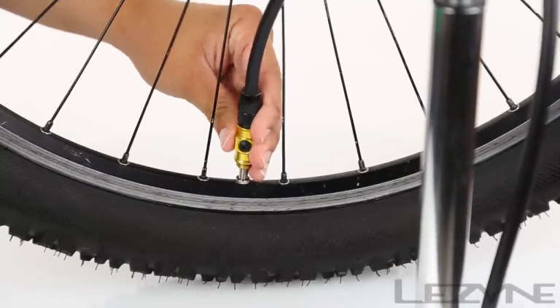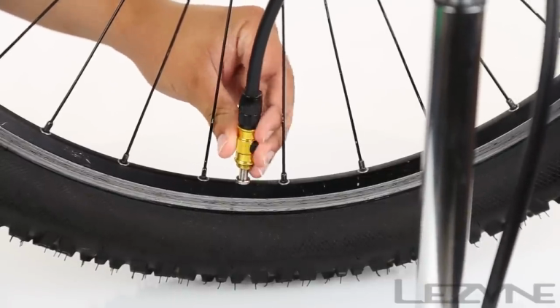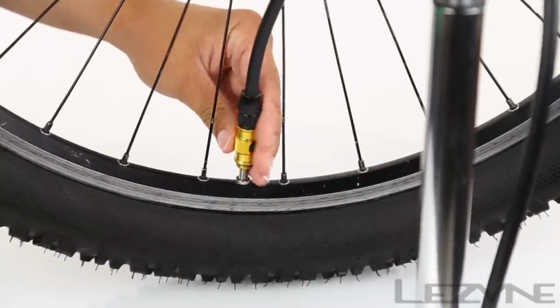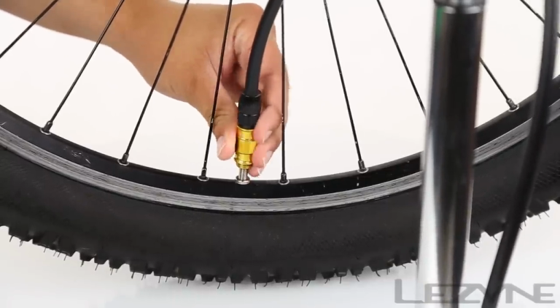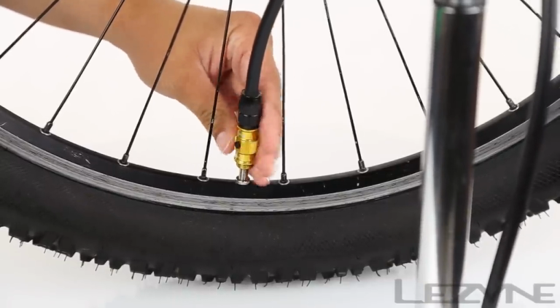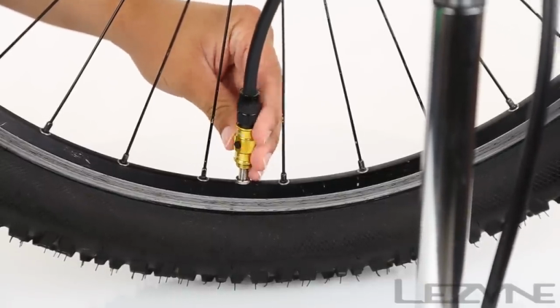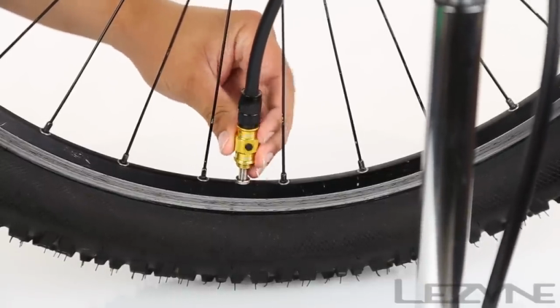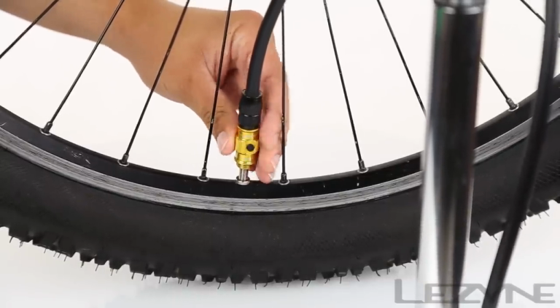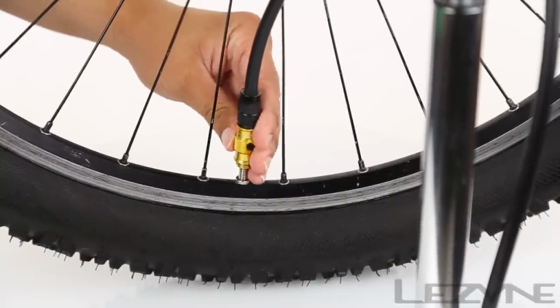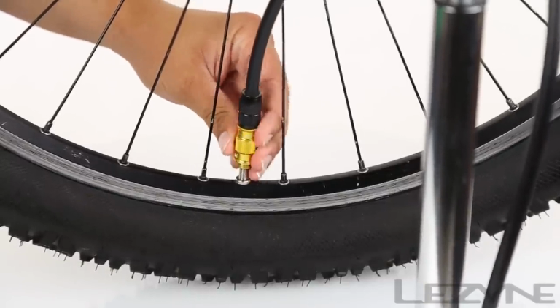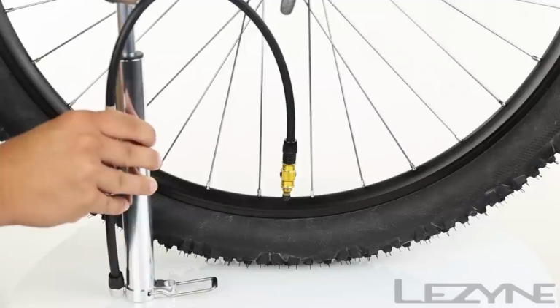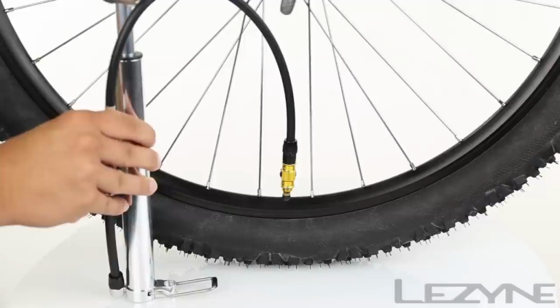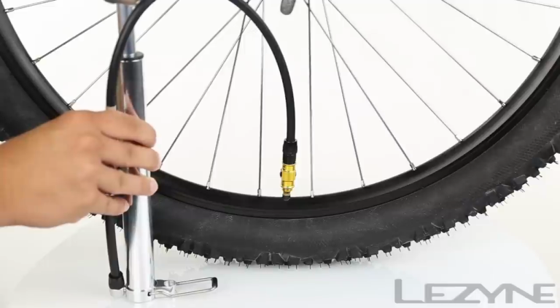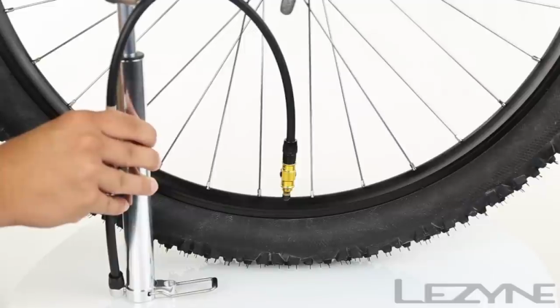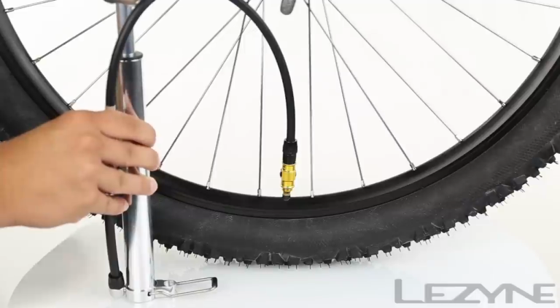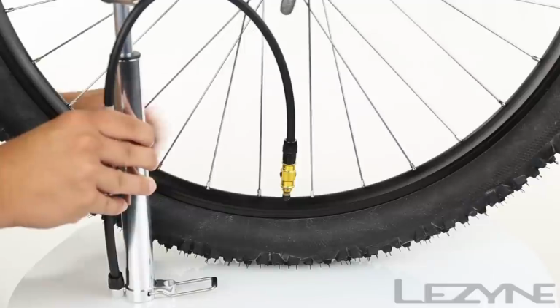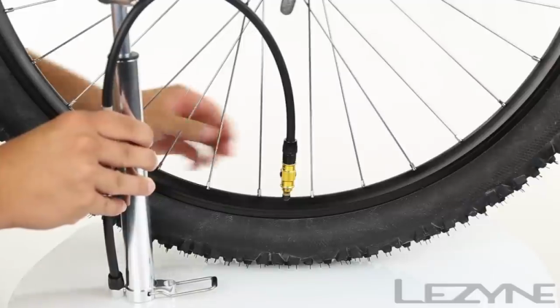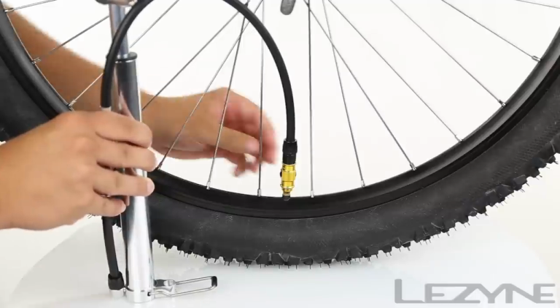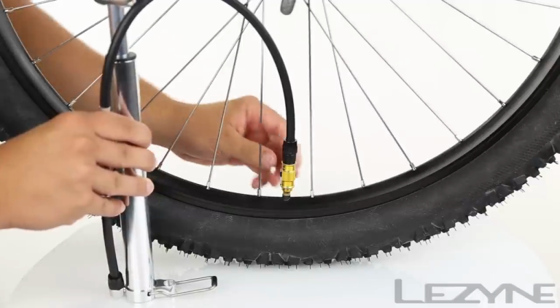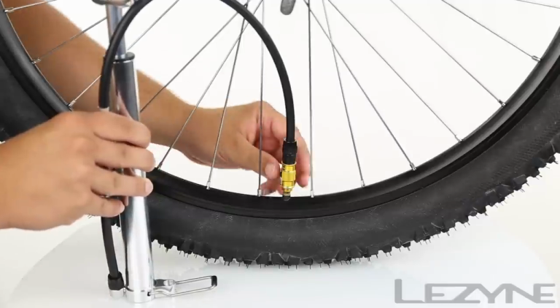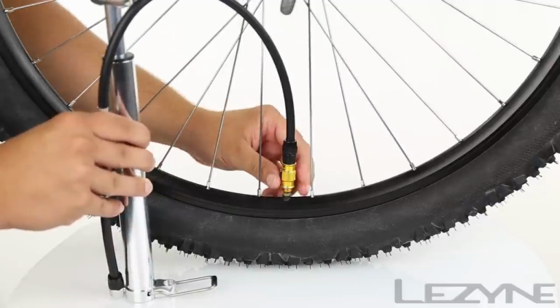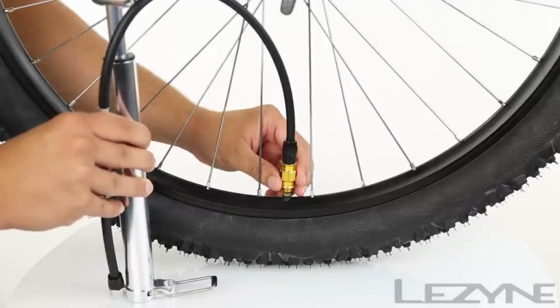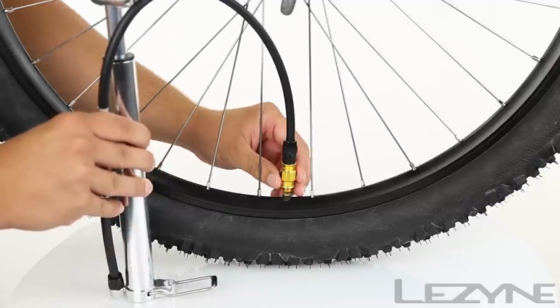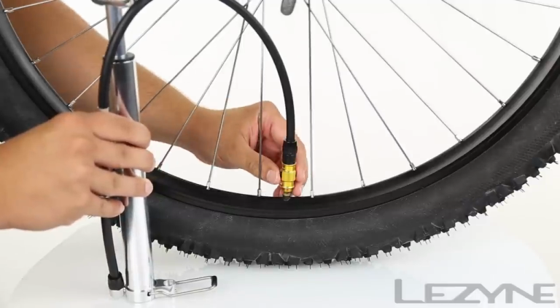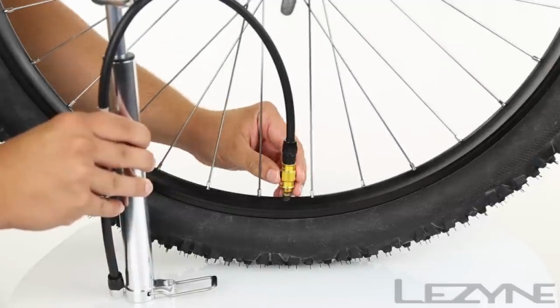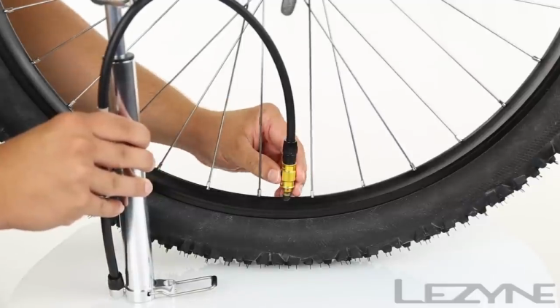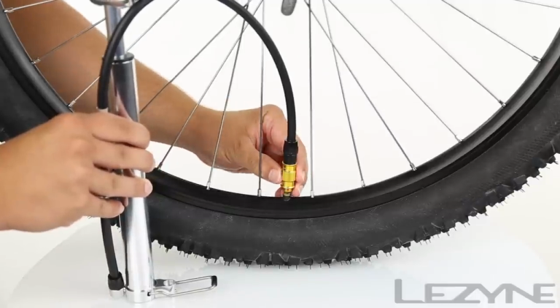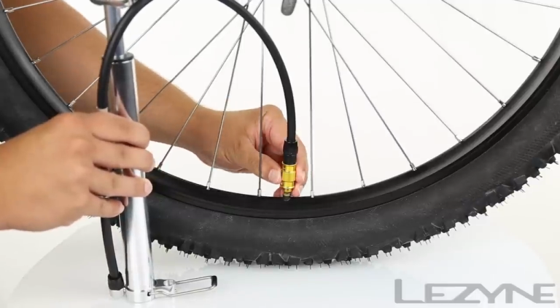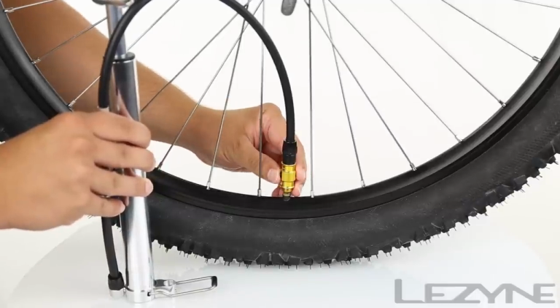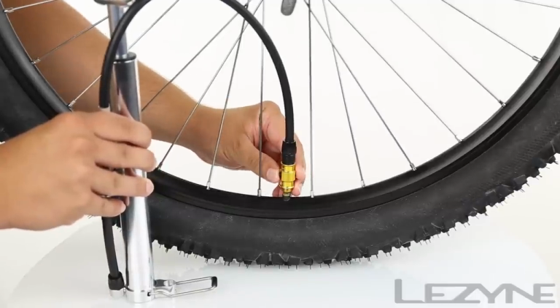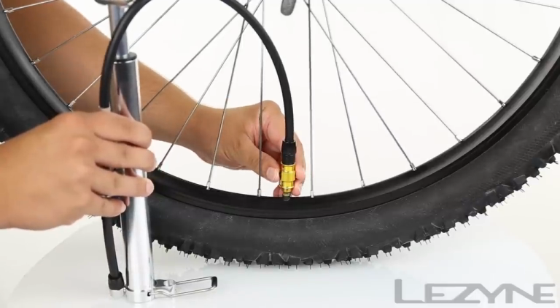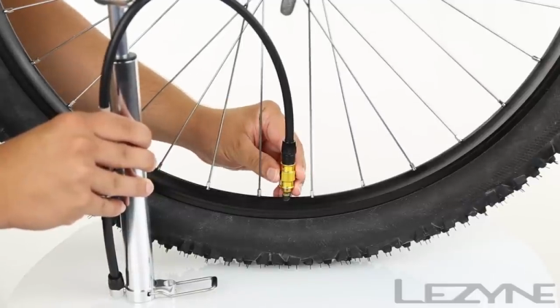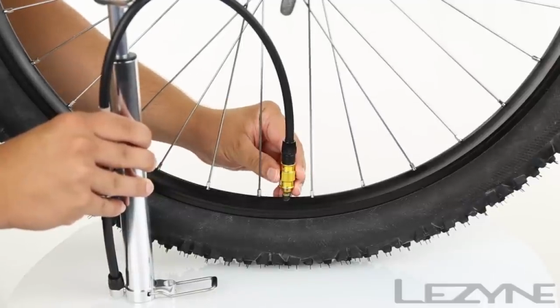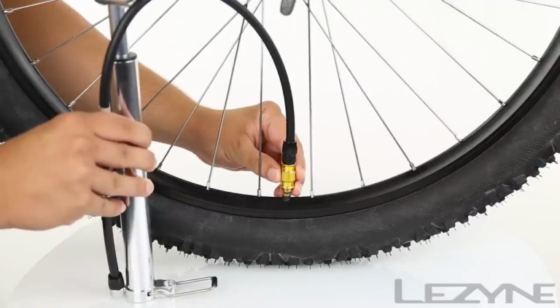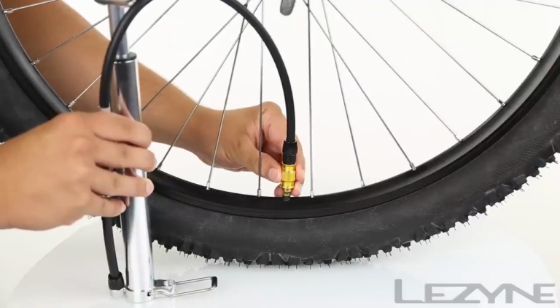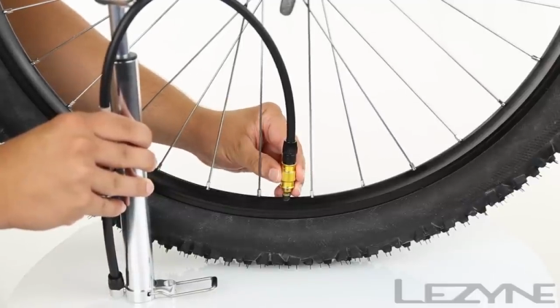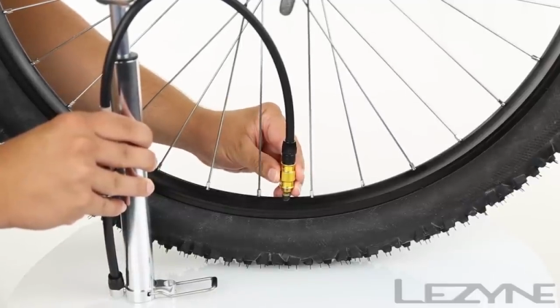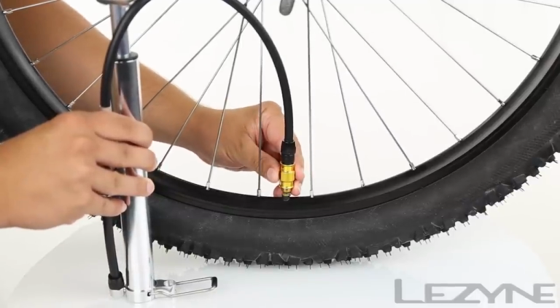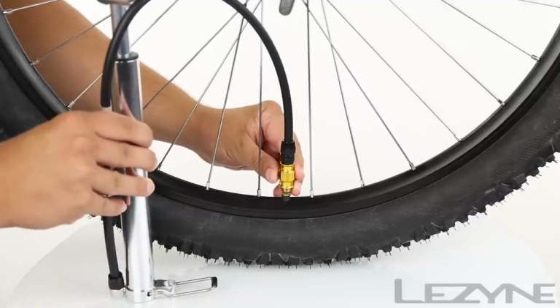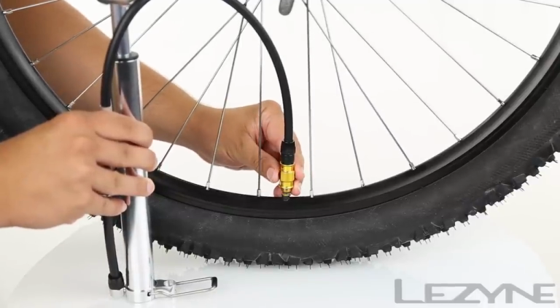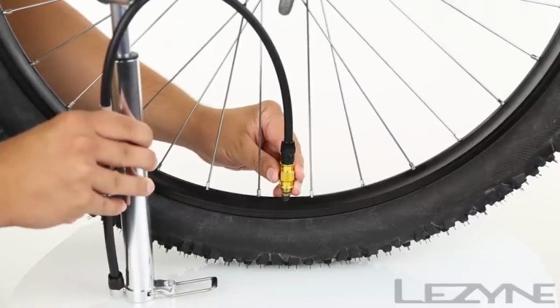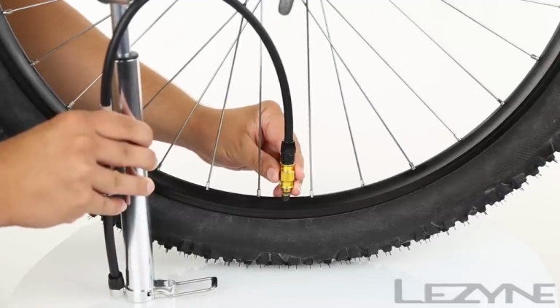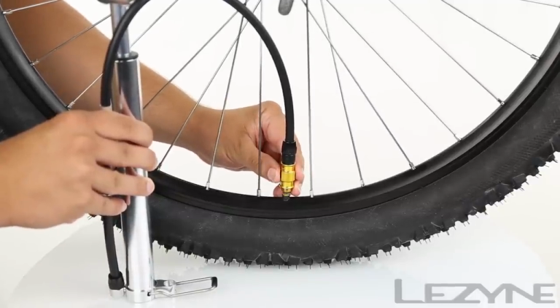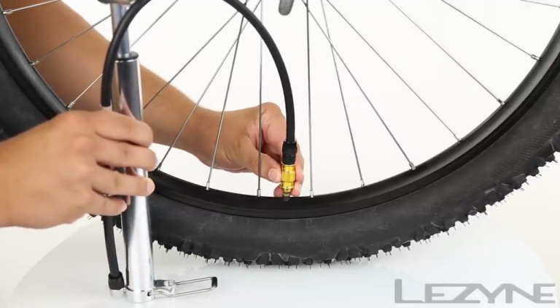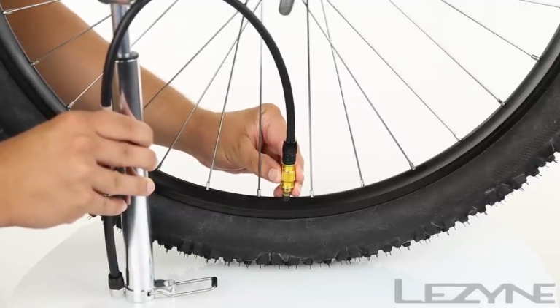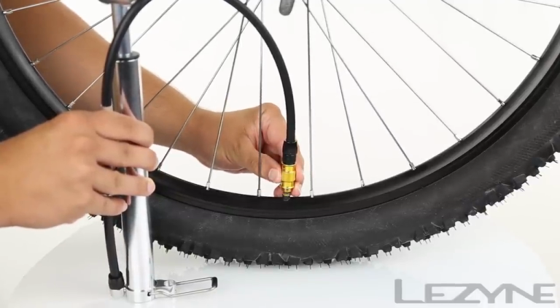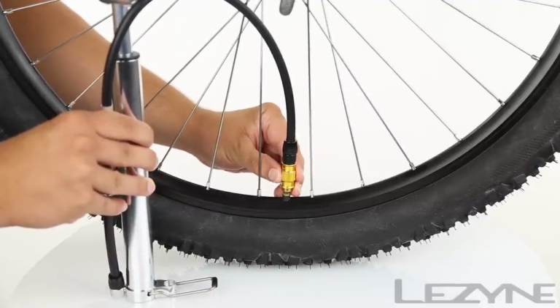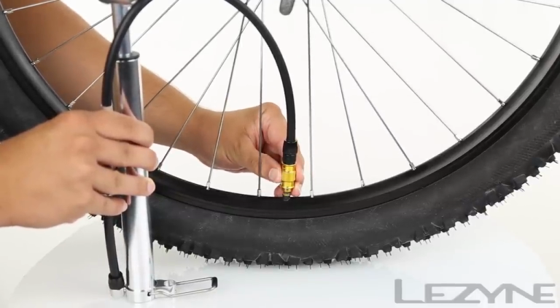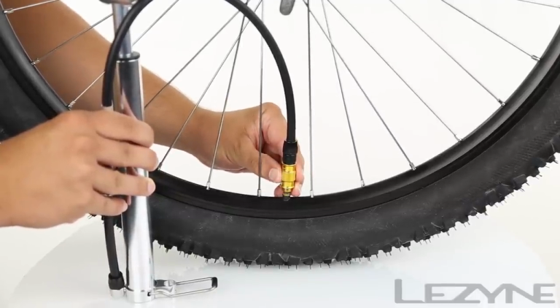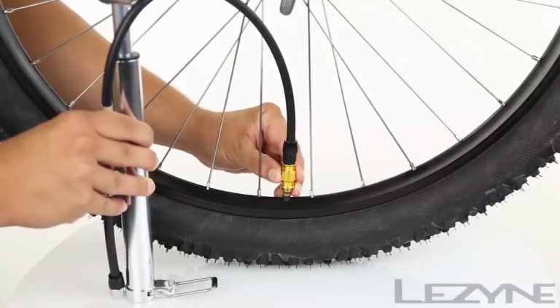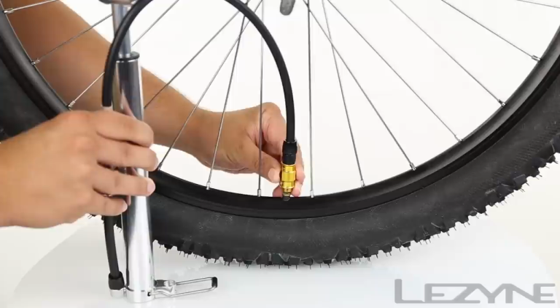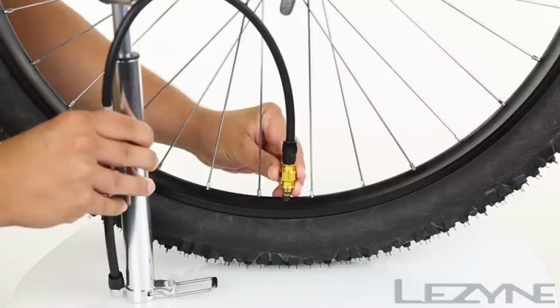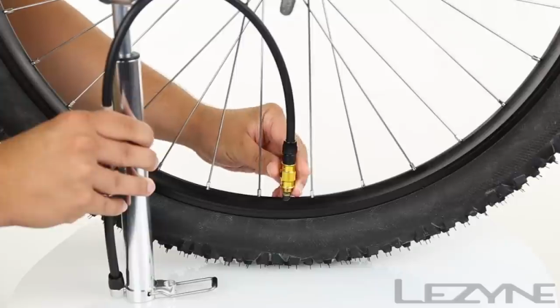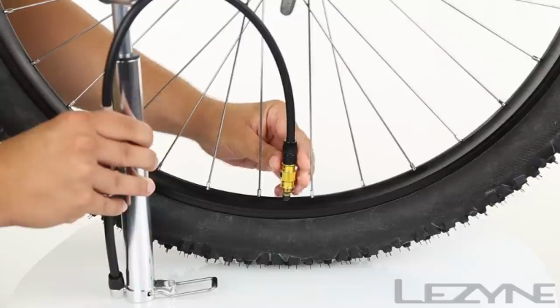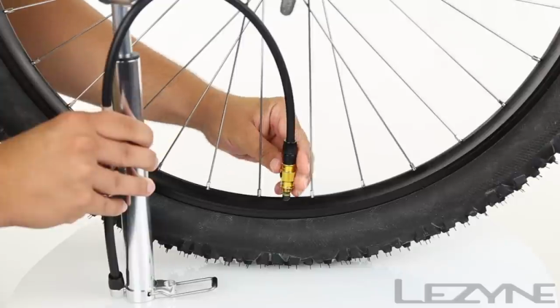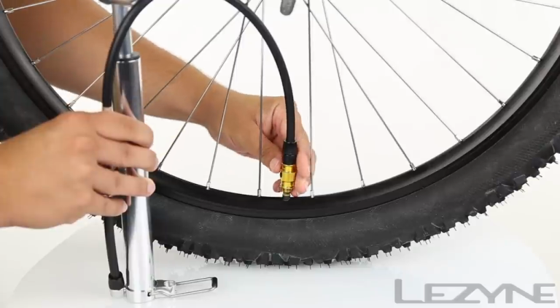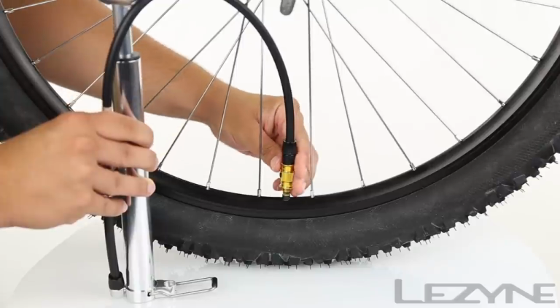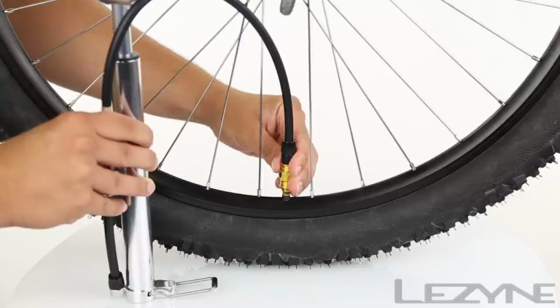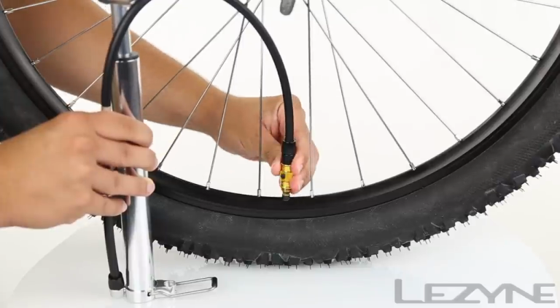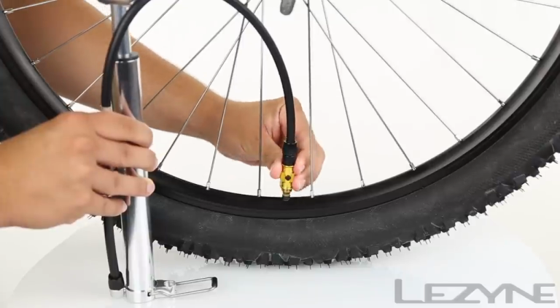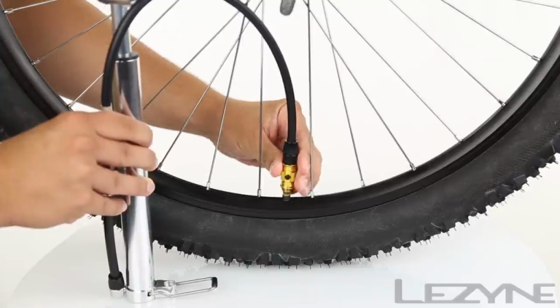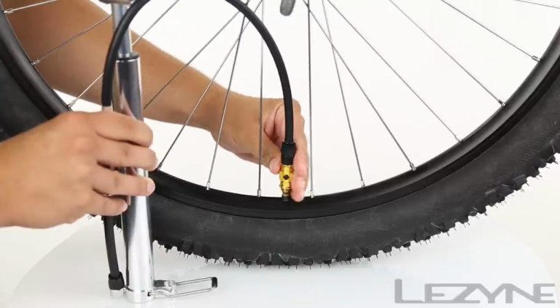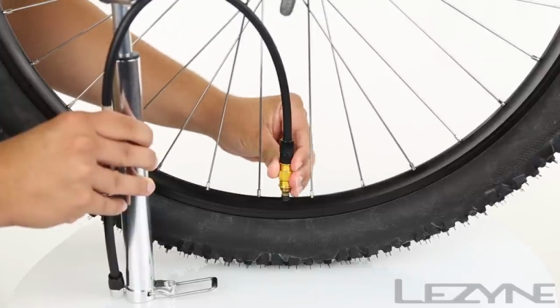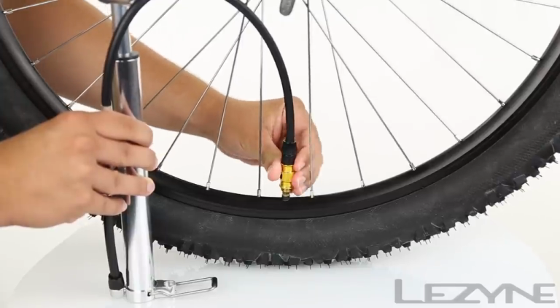For Schrader valves, activate the ABS system to release excess air from the tube for precision pressure tuning.